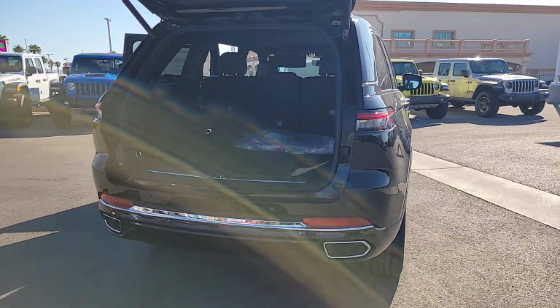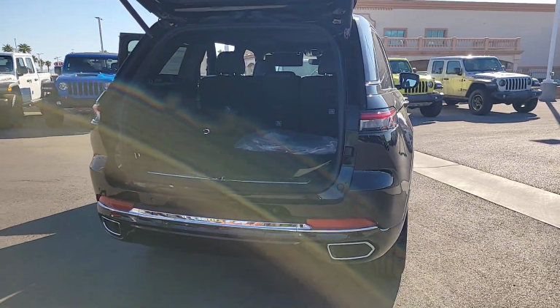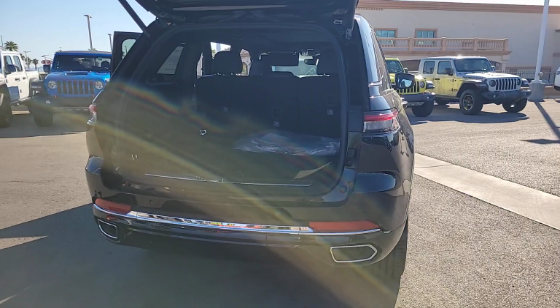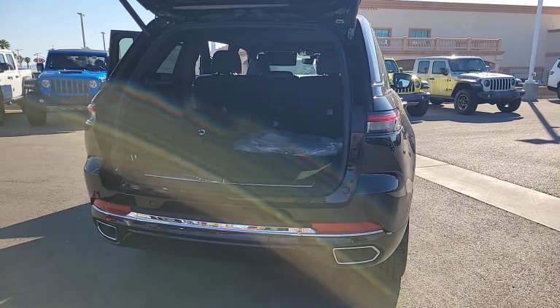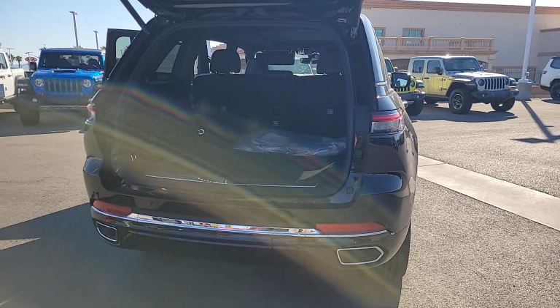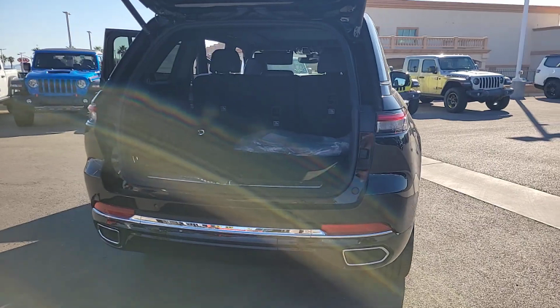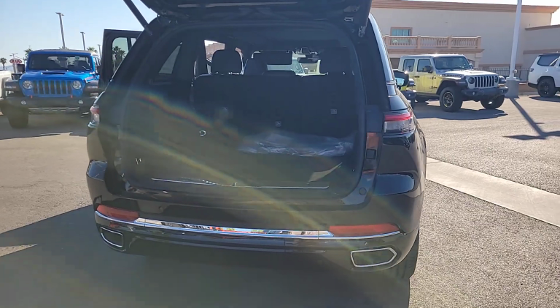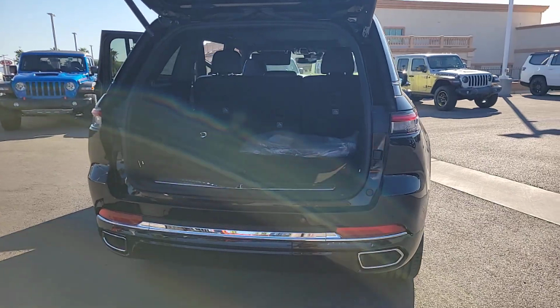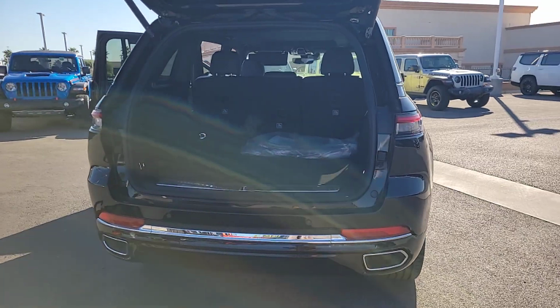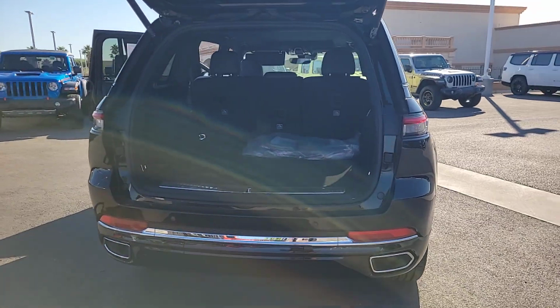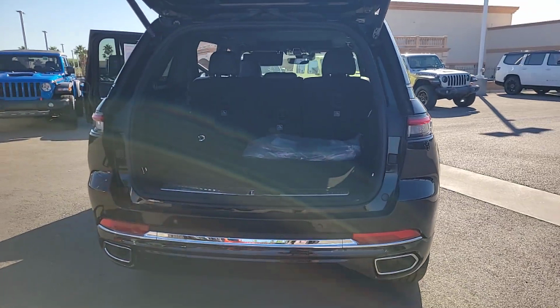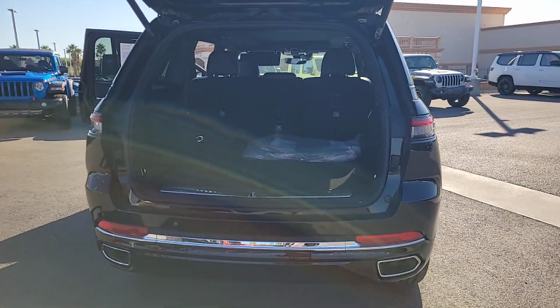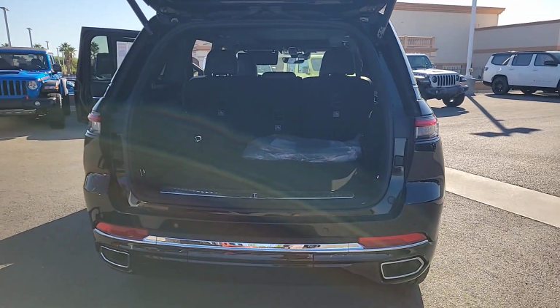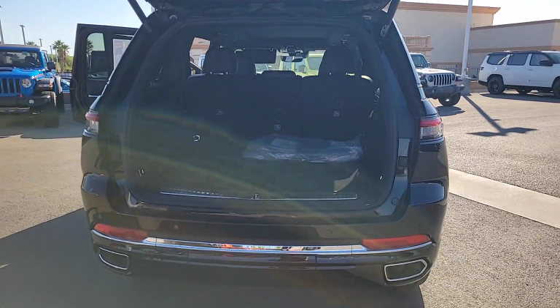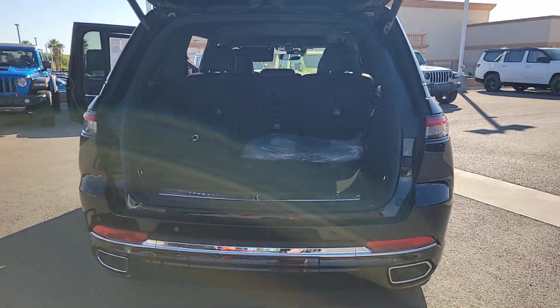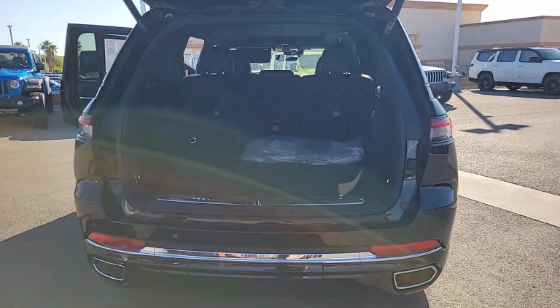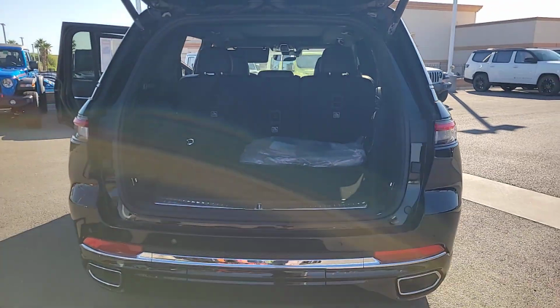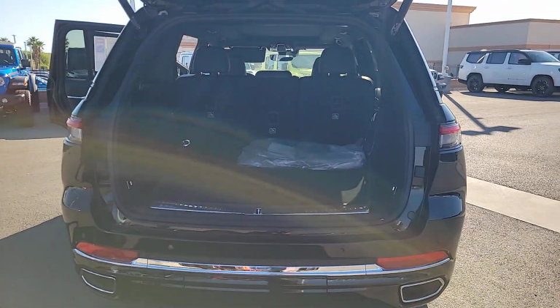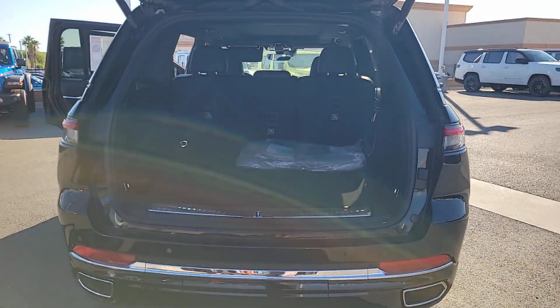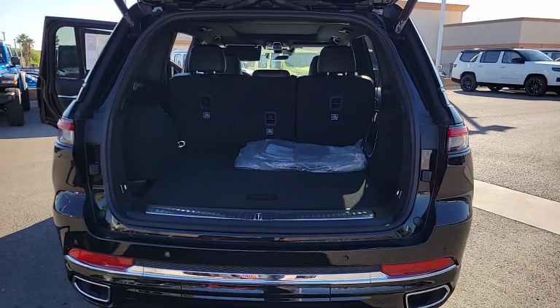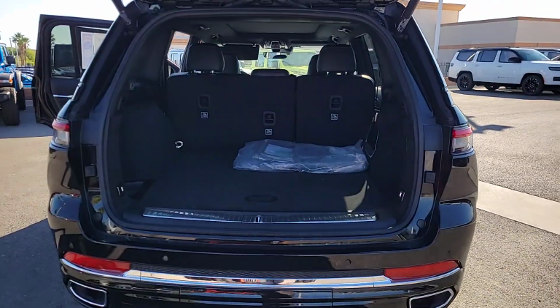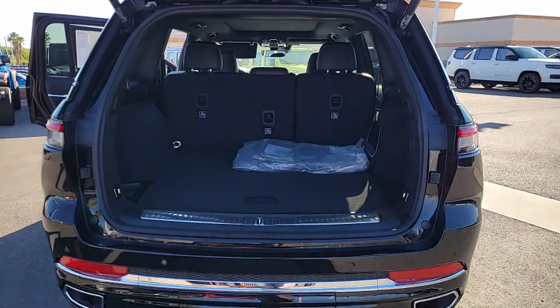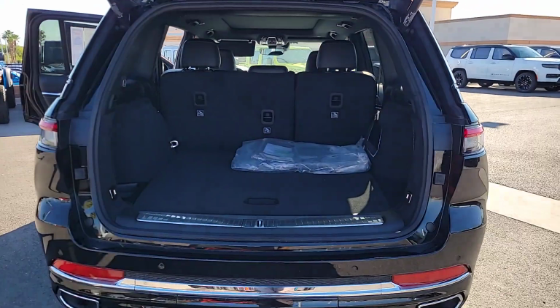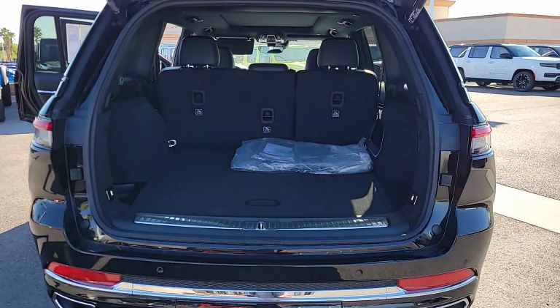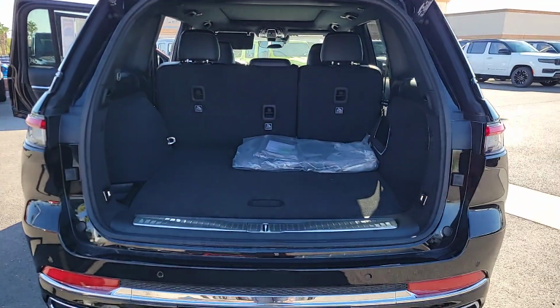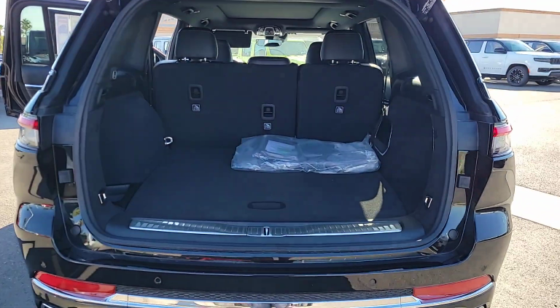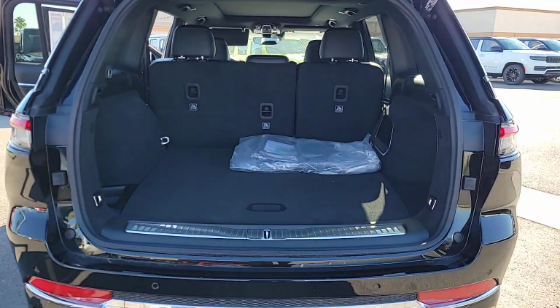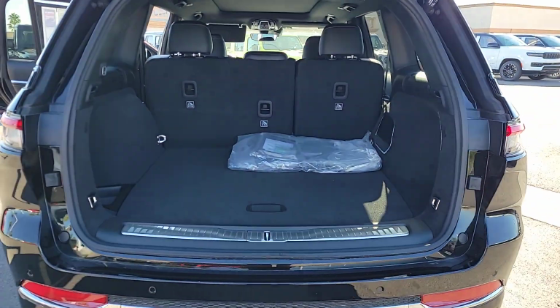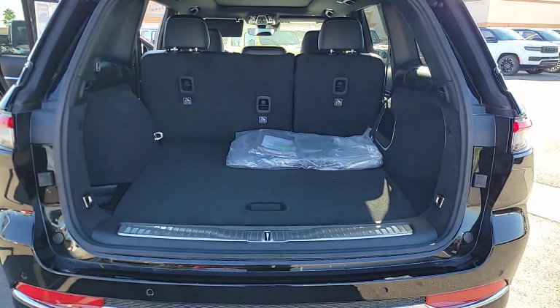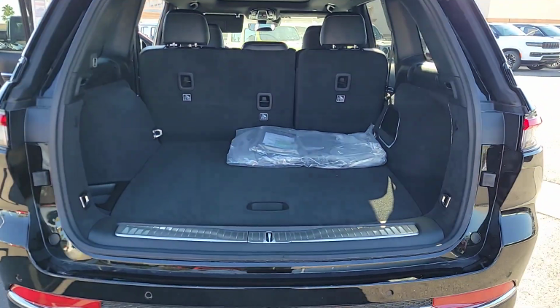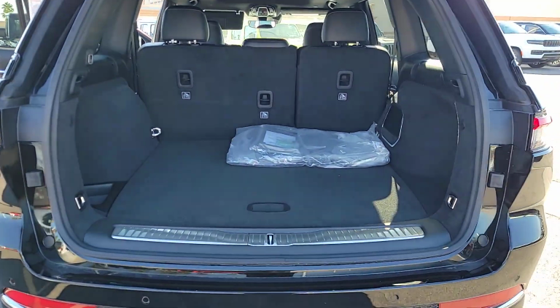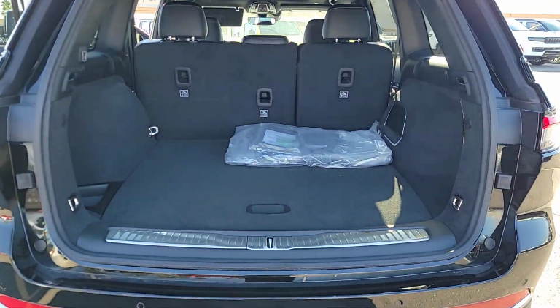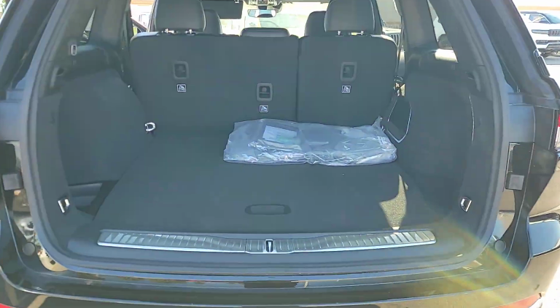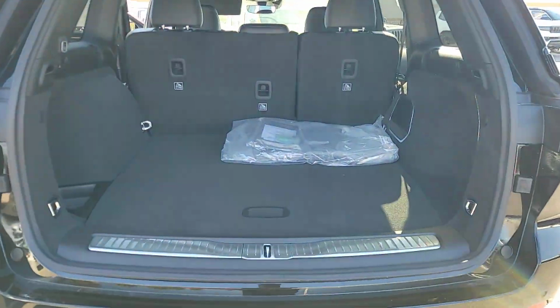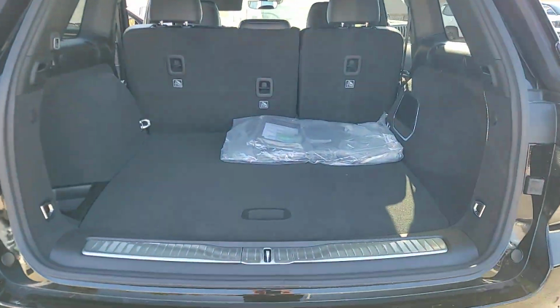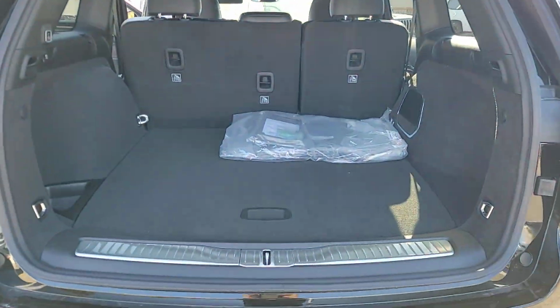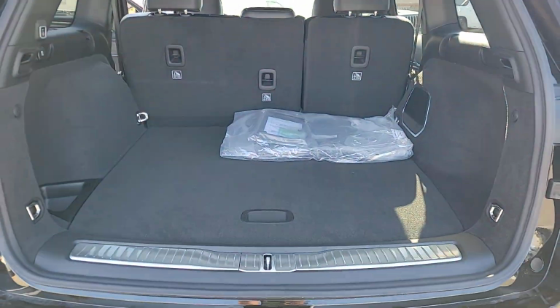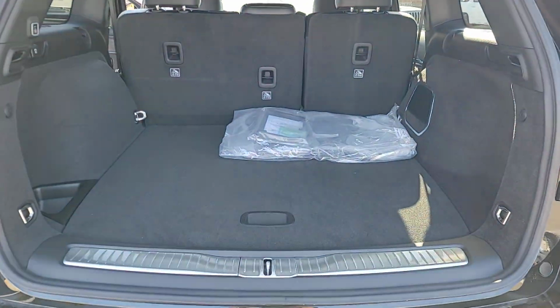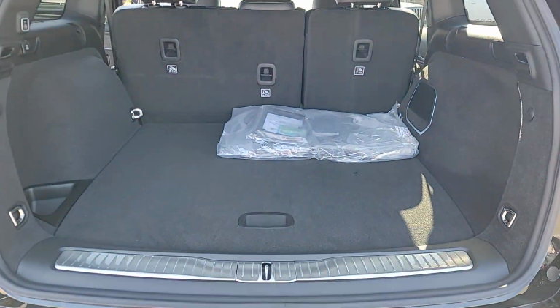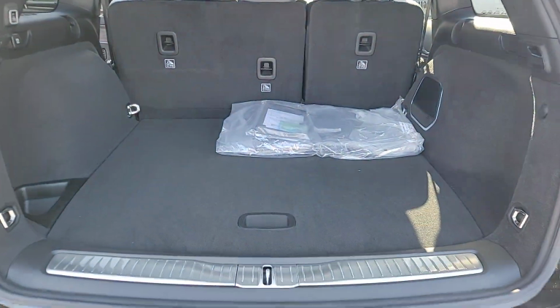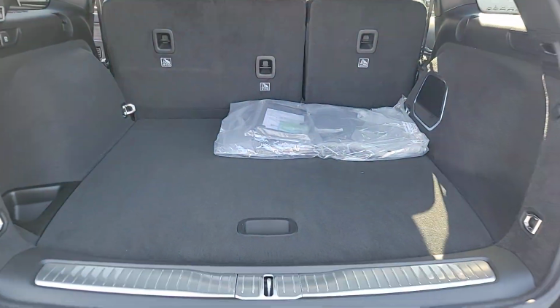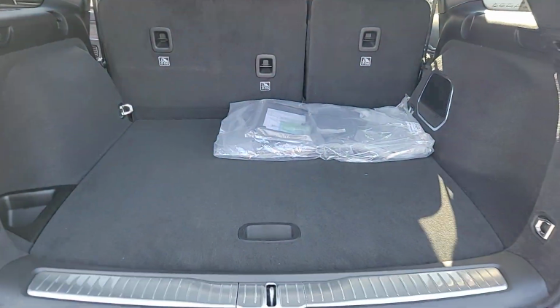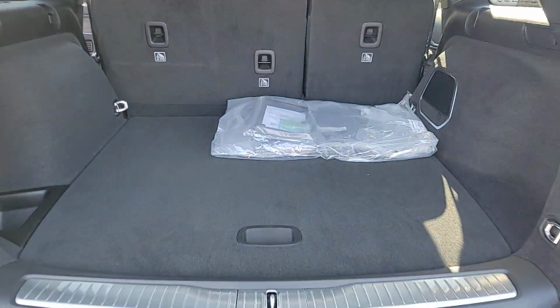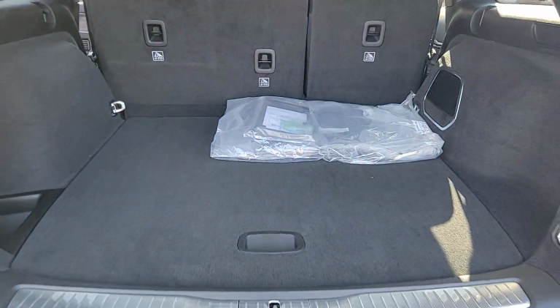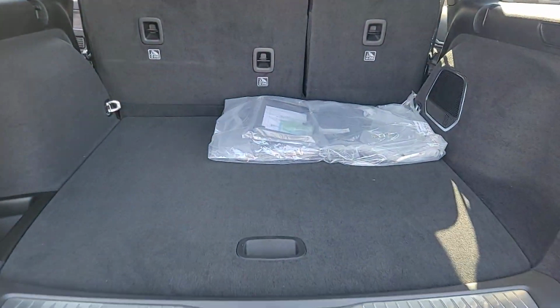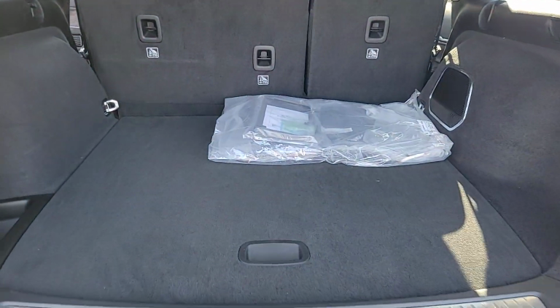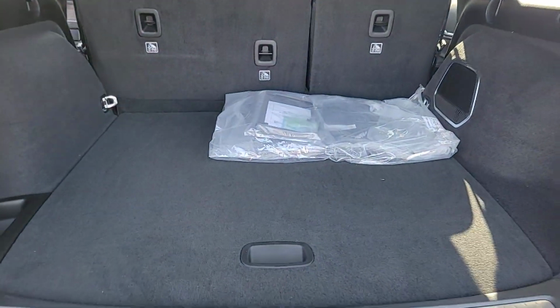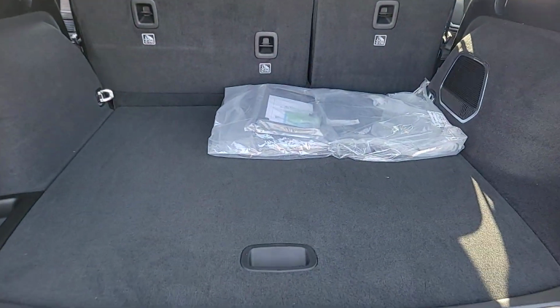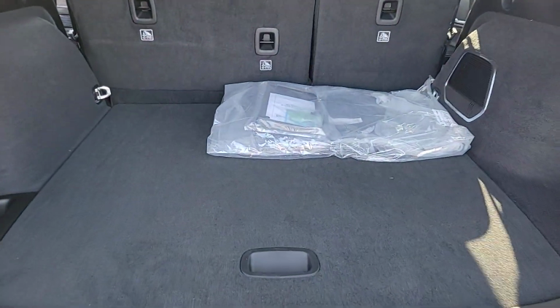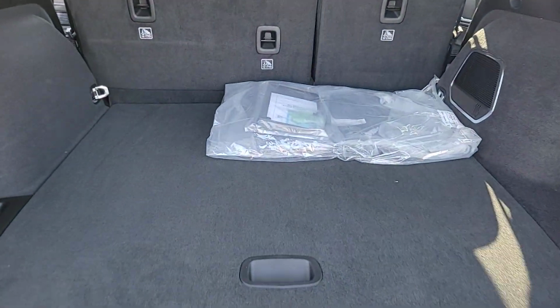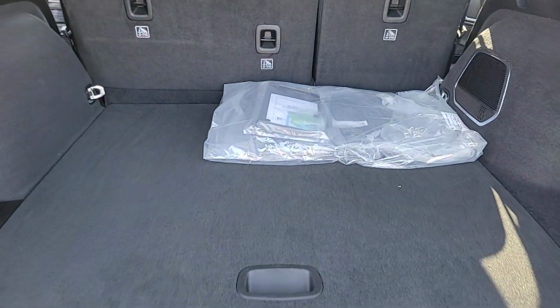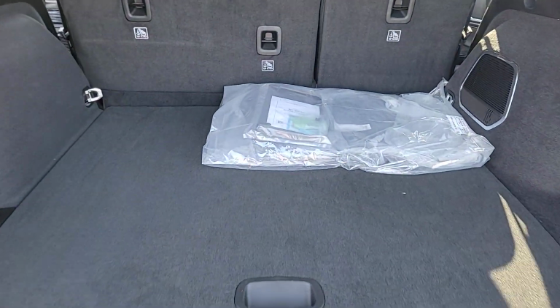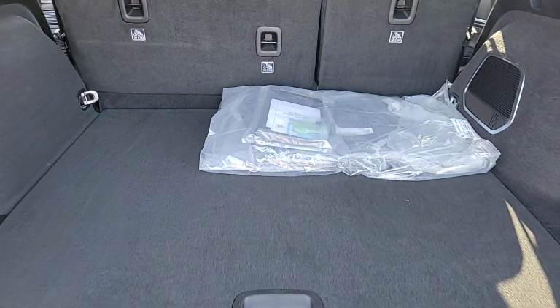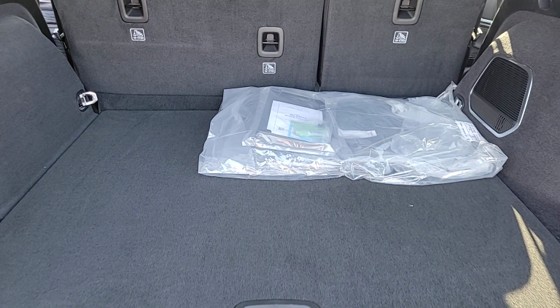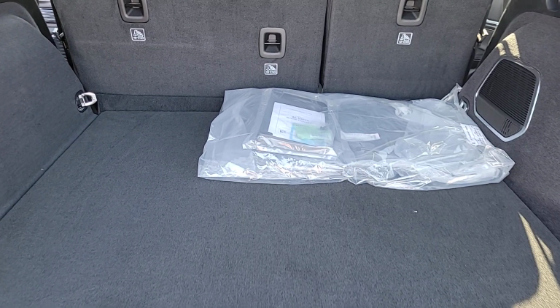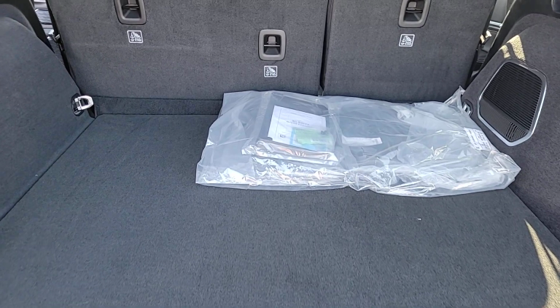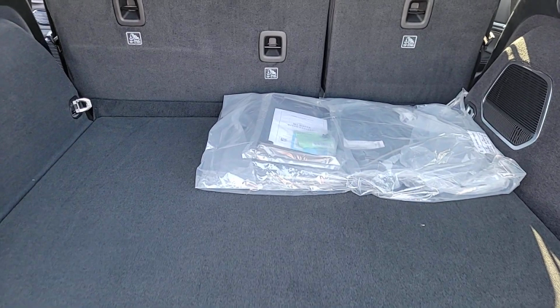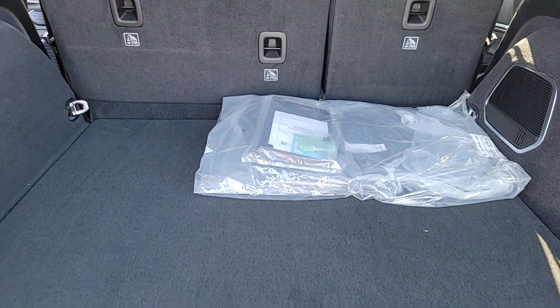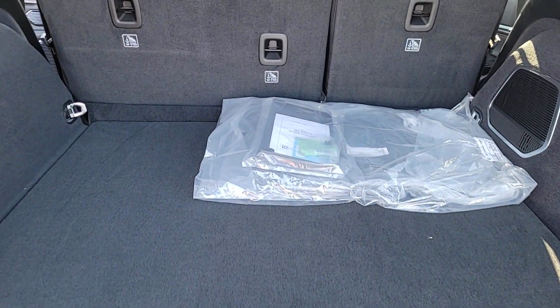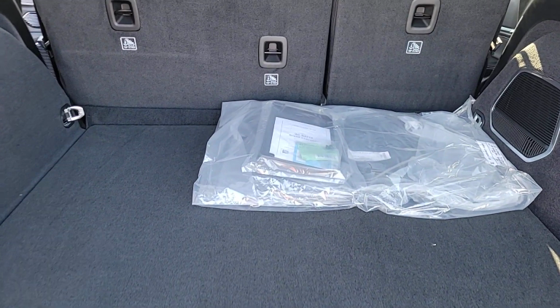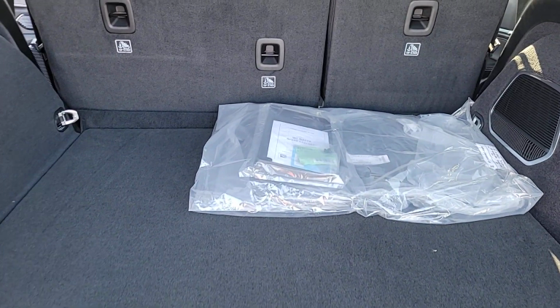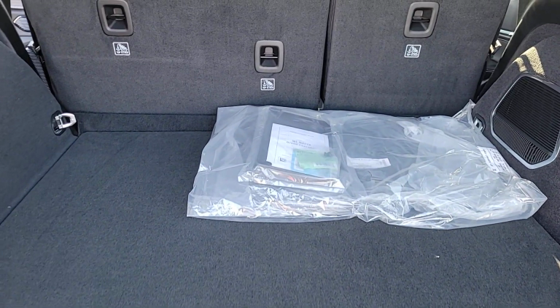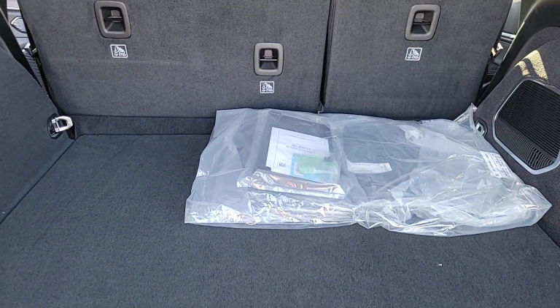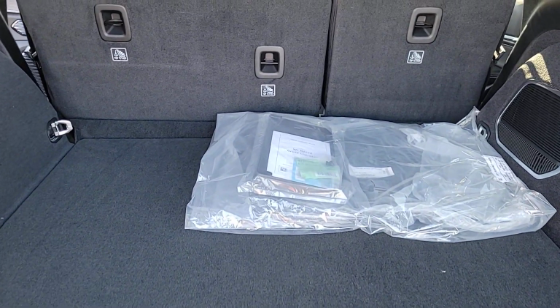Heated steering wheel. Heated and/or cooled front seats. Navigation system. Moon roof. Keyless entry.